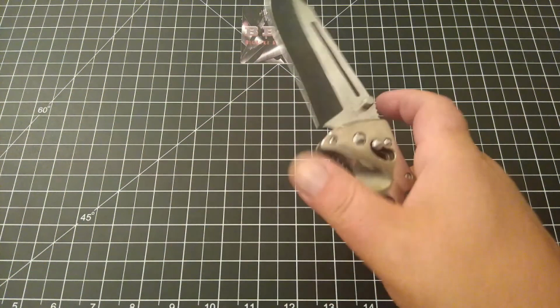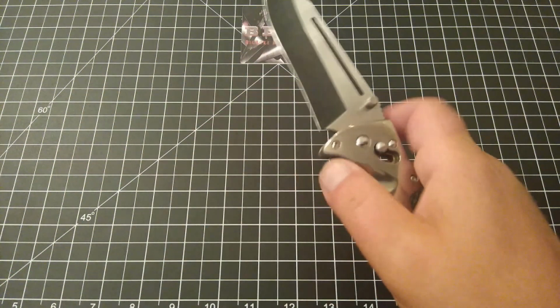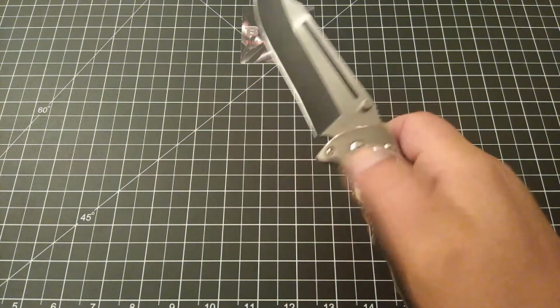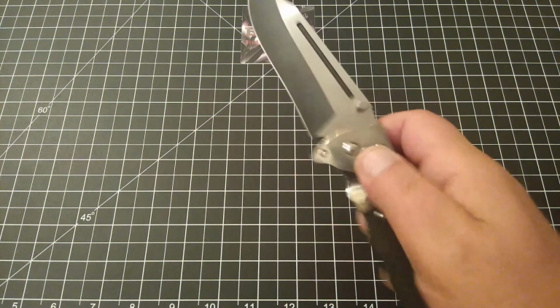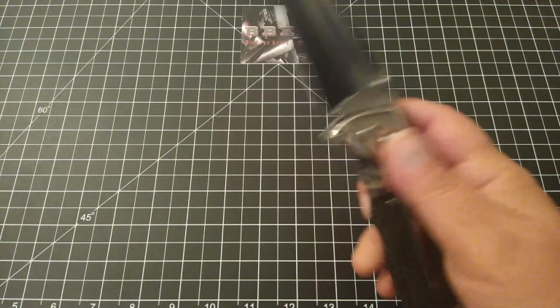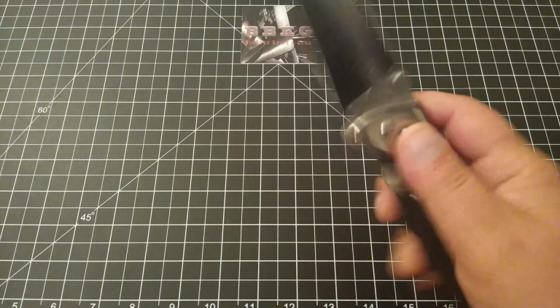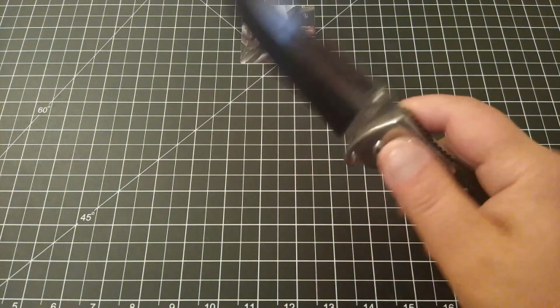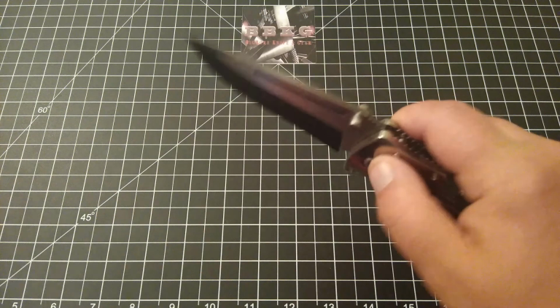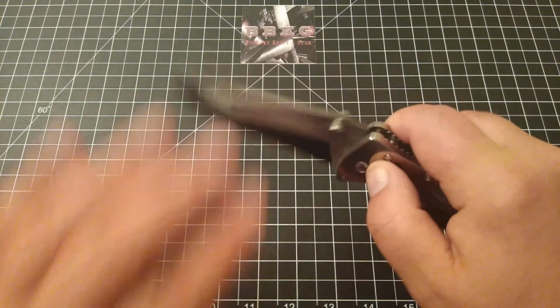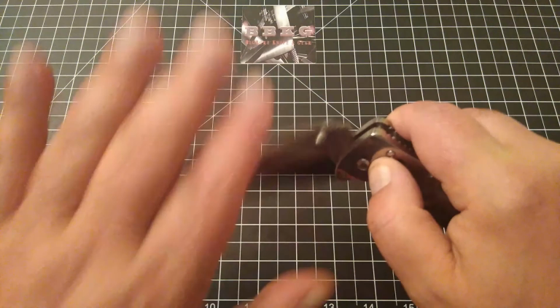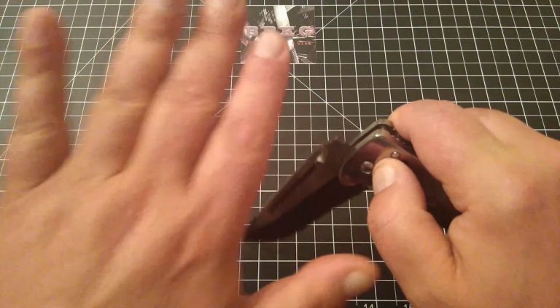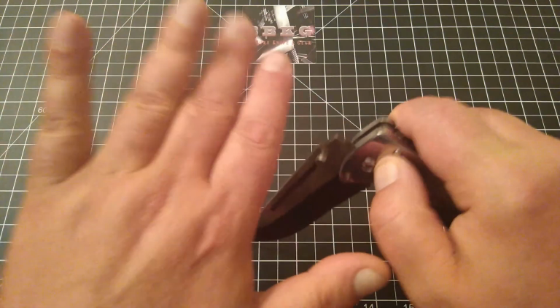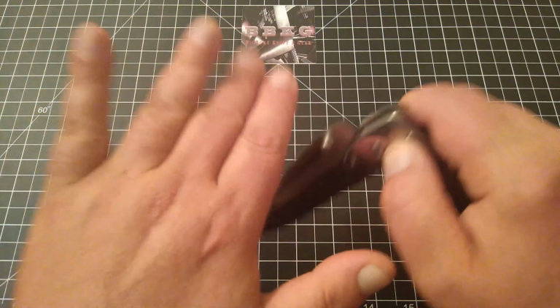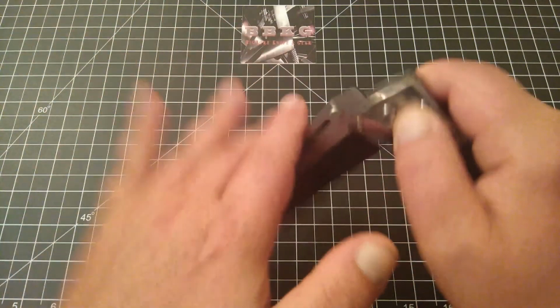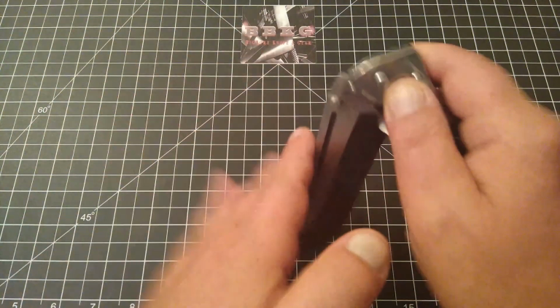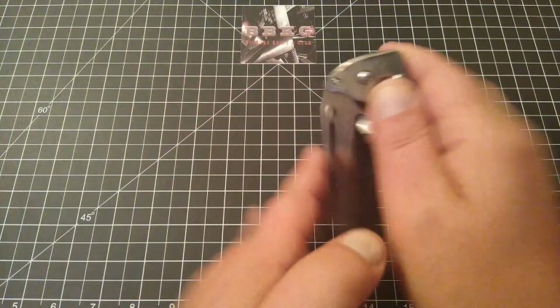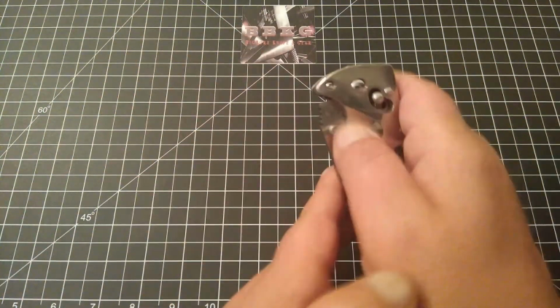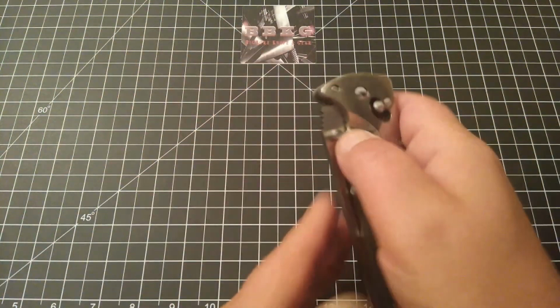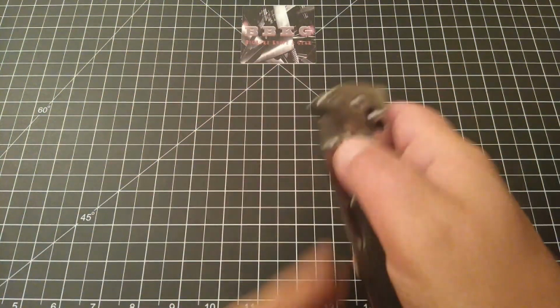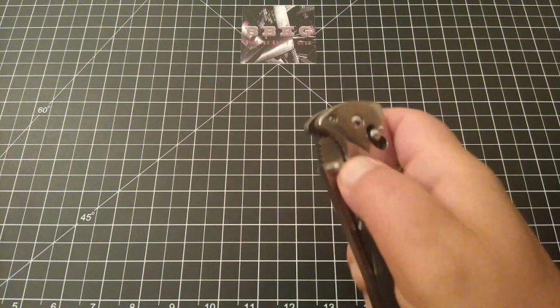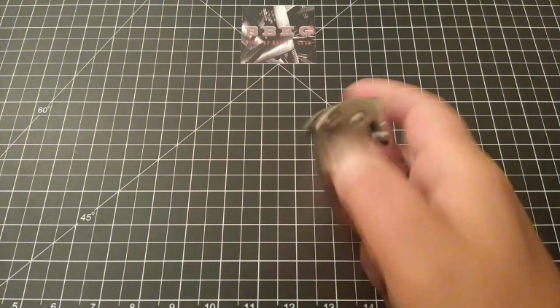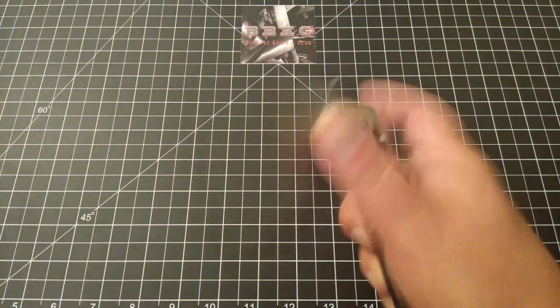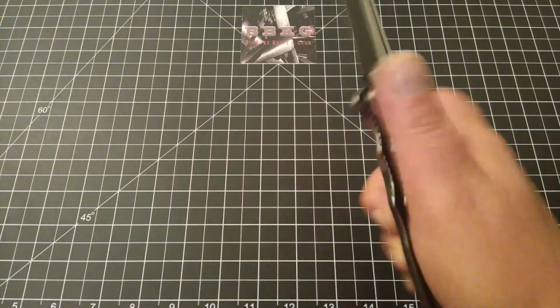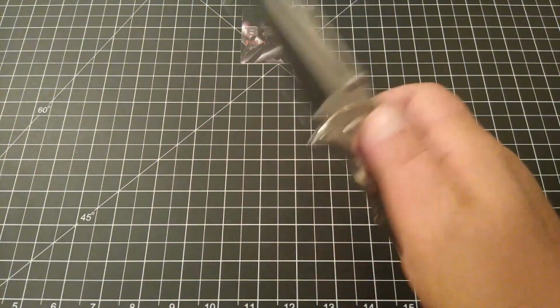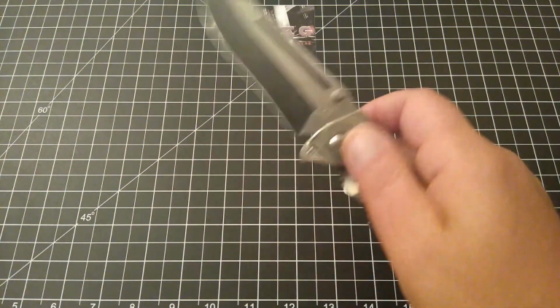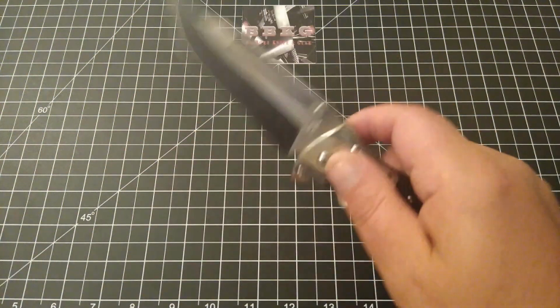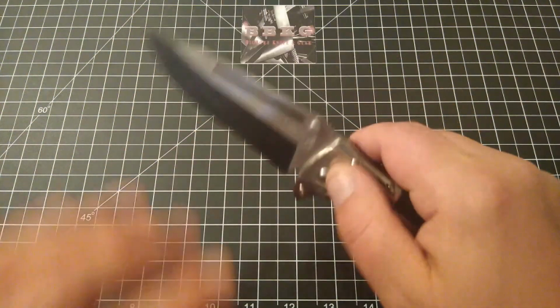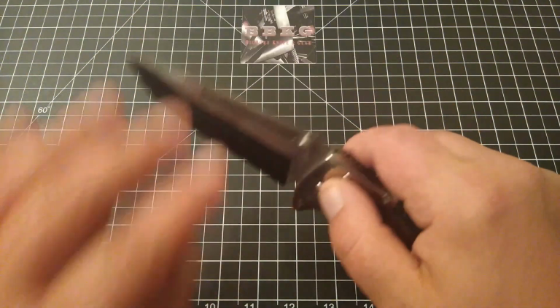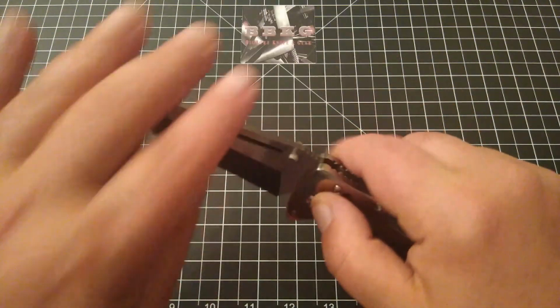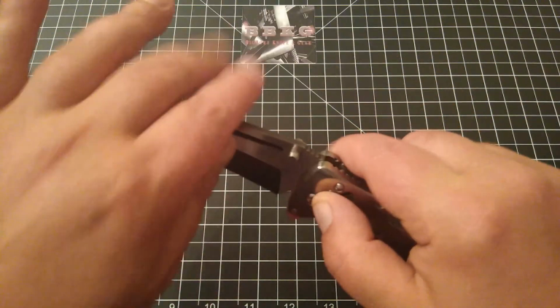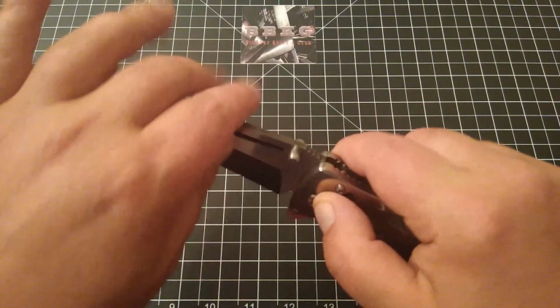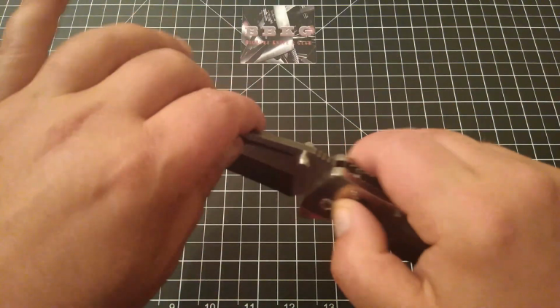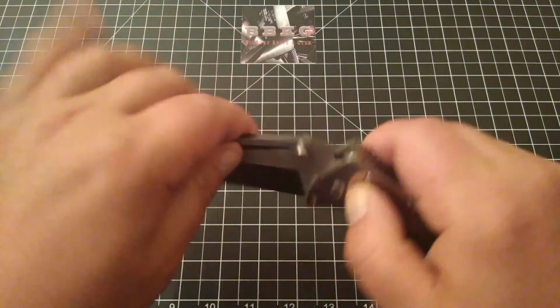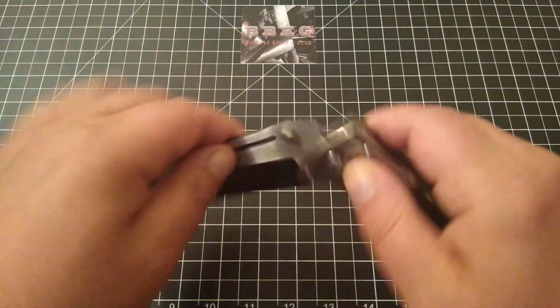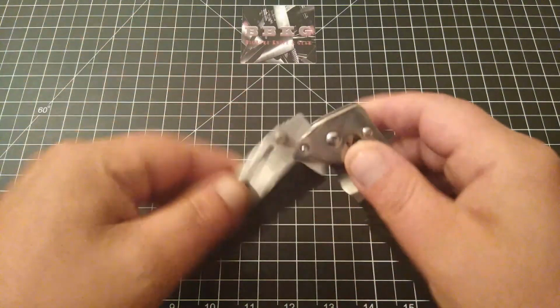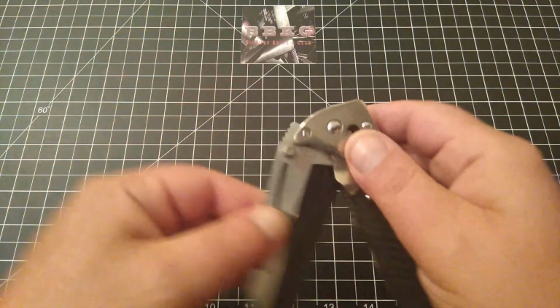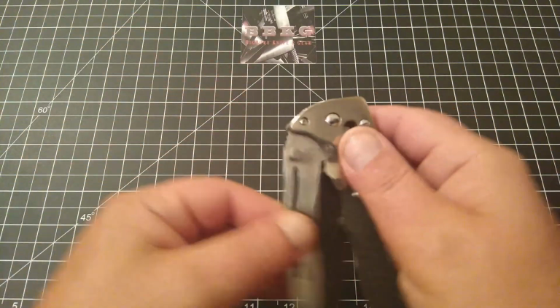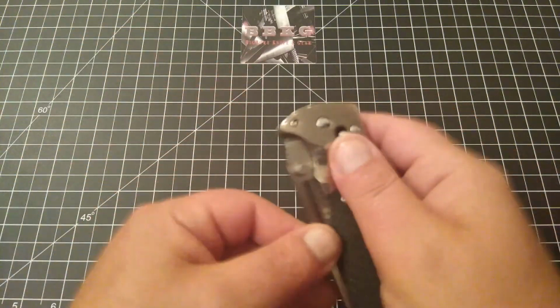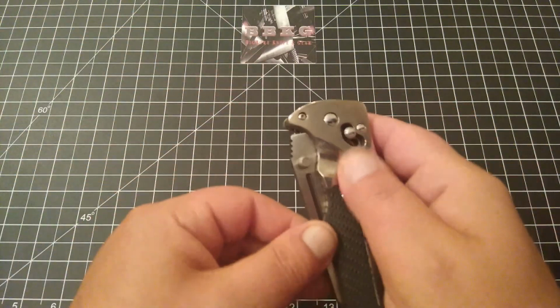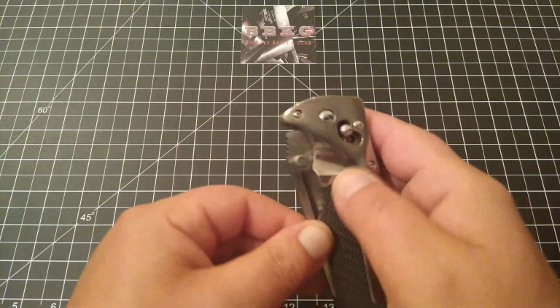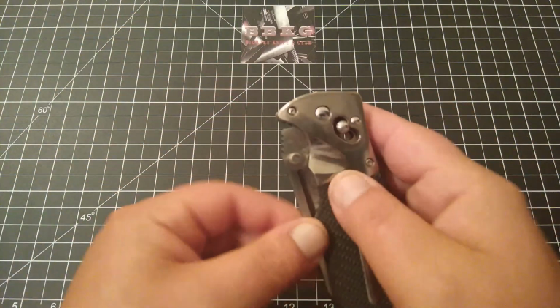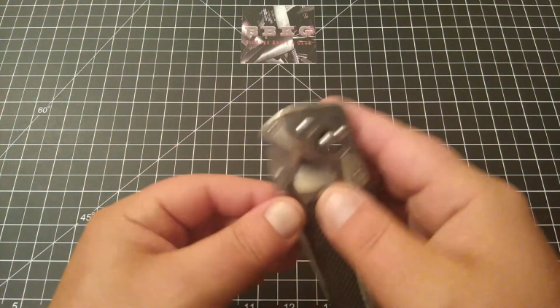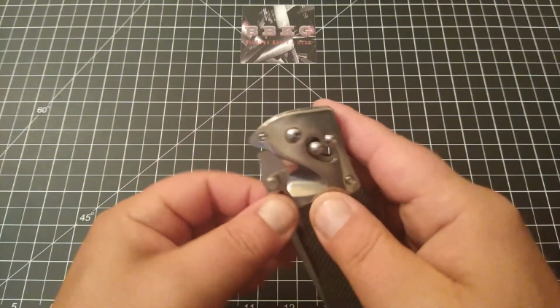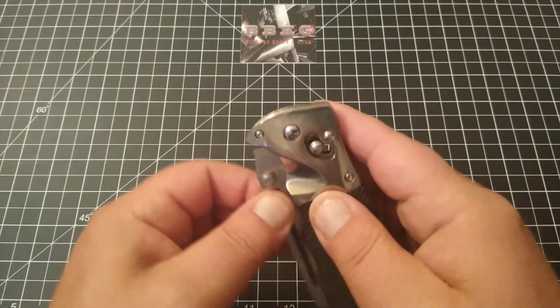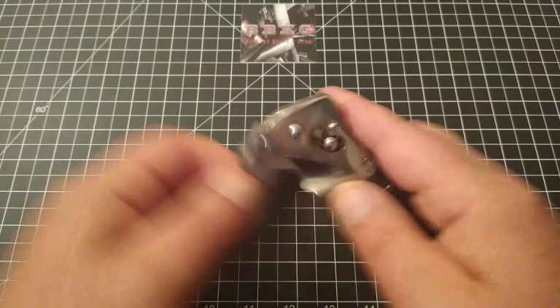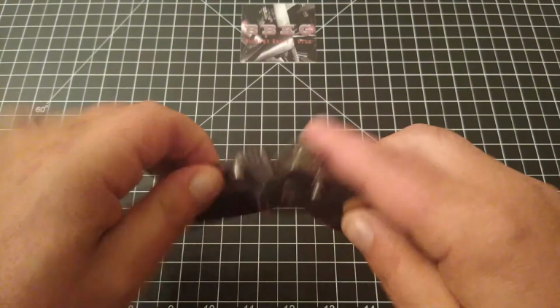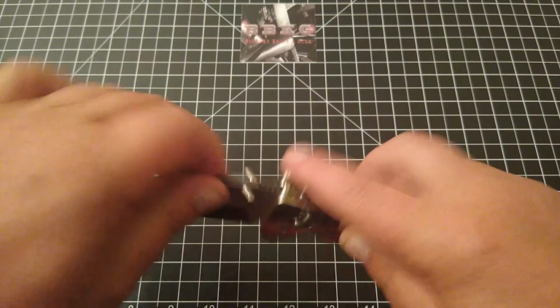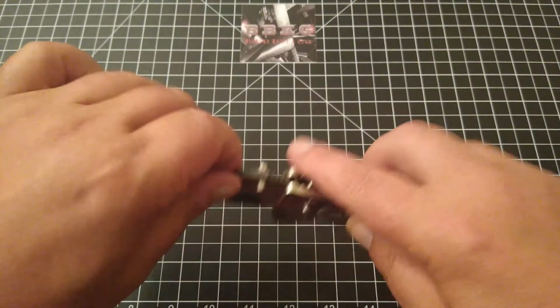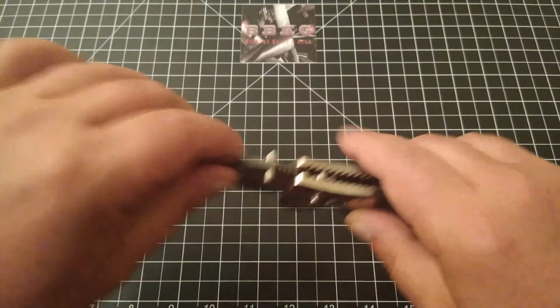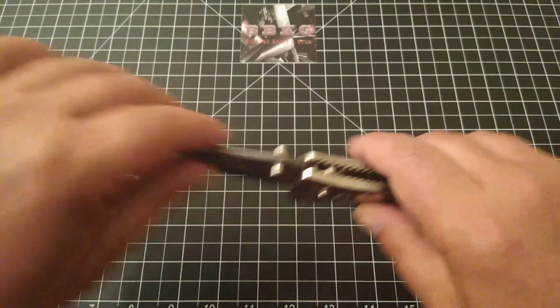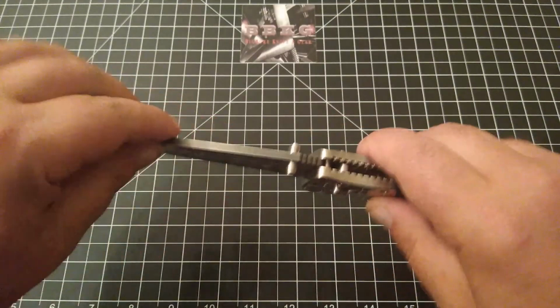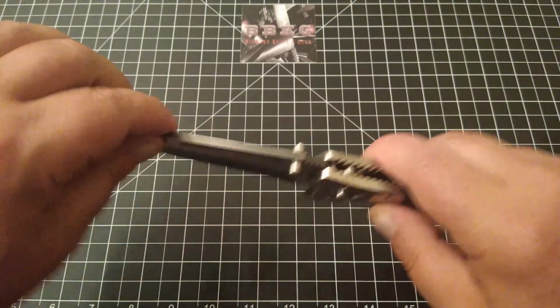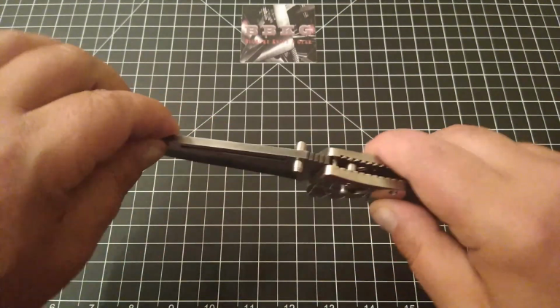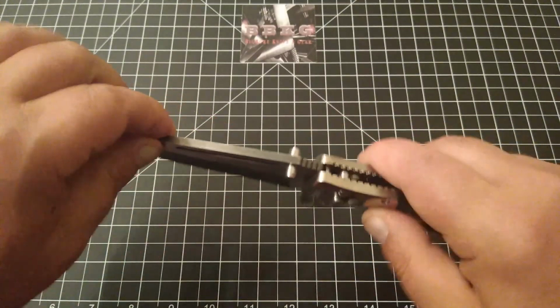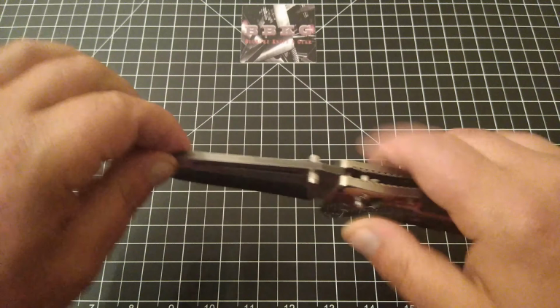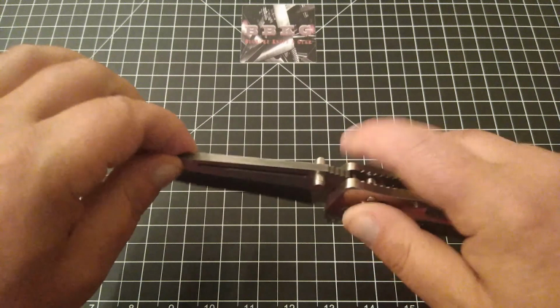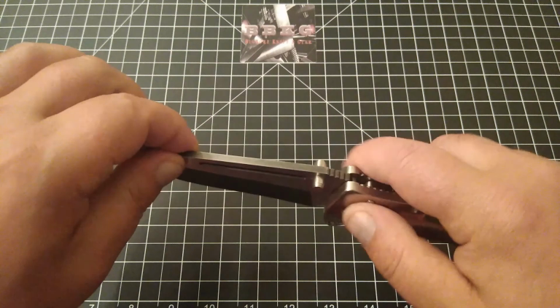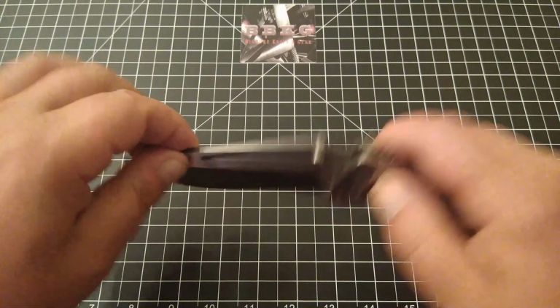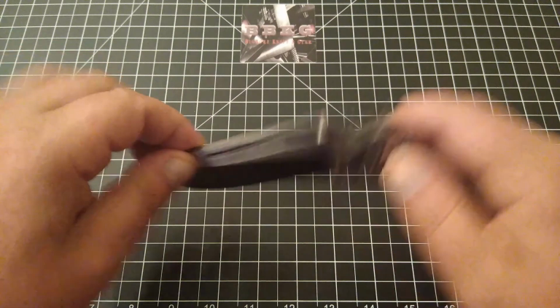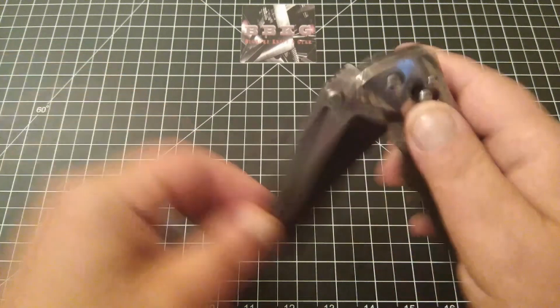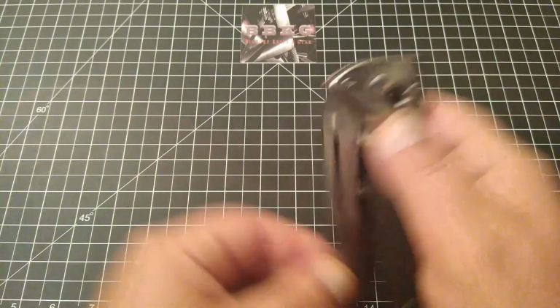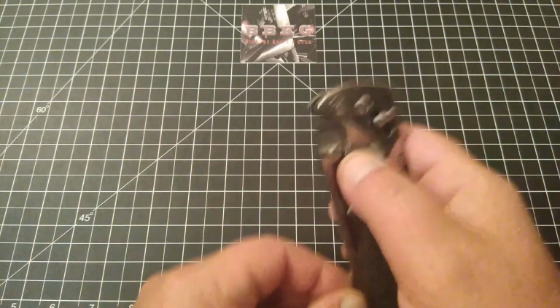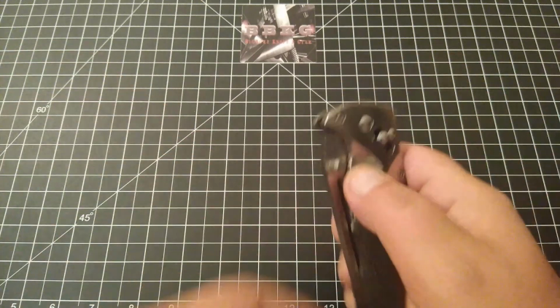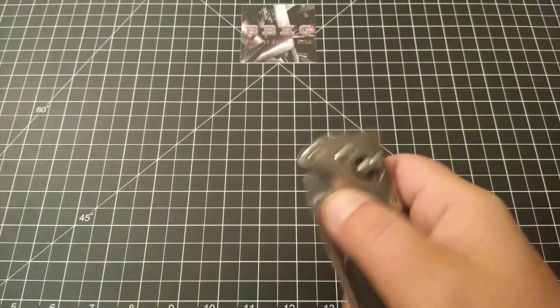I will say this — the action is pretty smooth, but I think that actually has to do with the horrible amount of blade play in there.